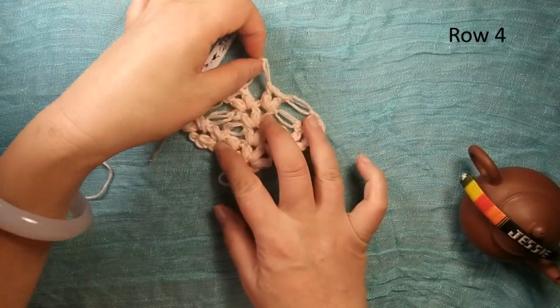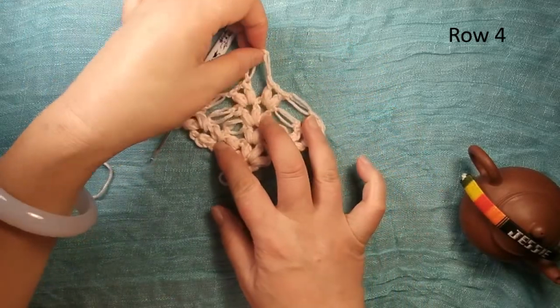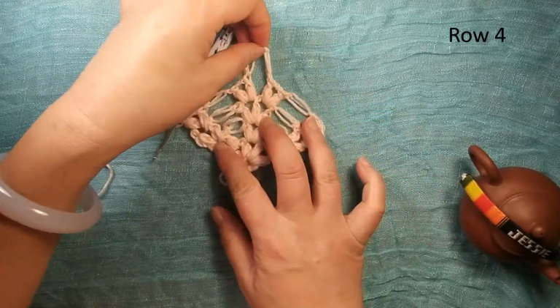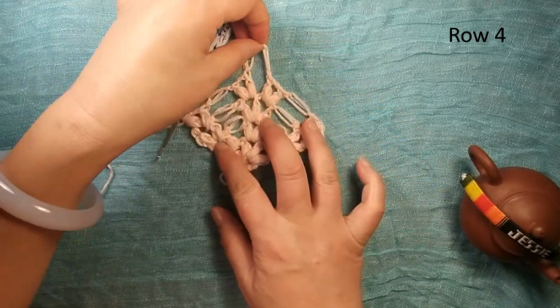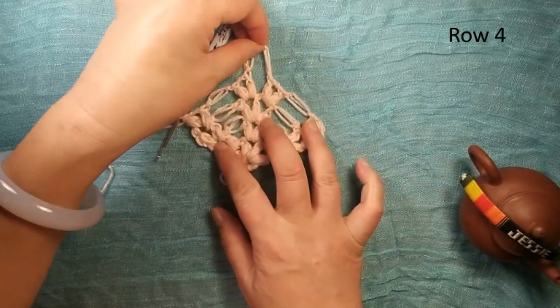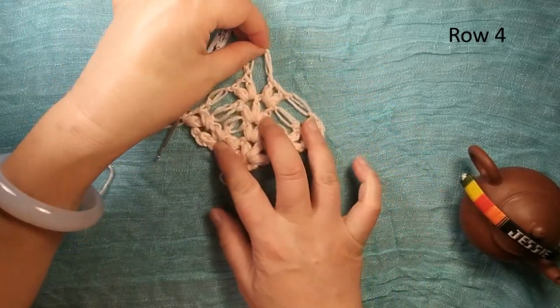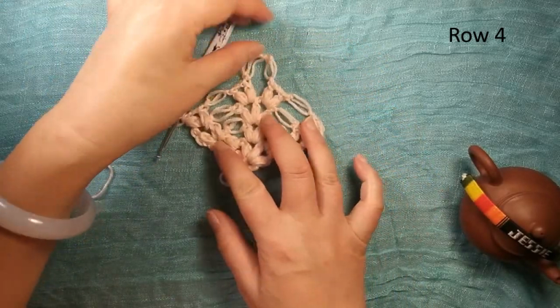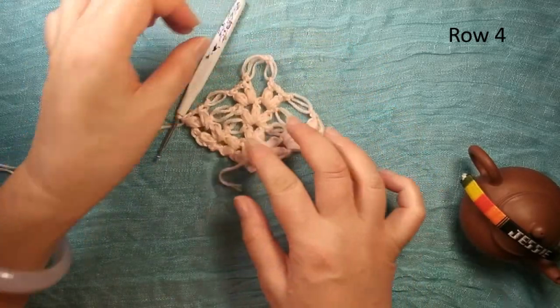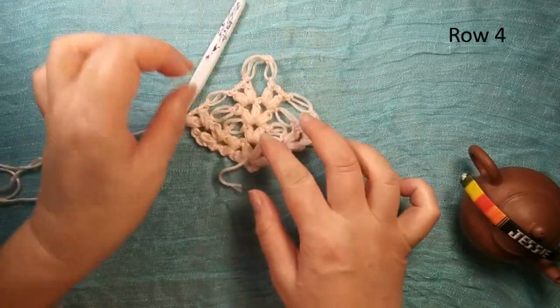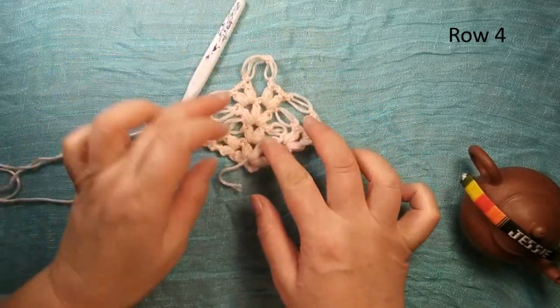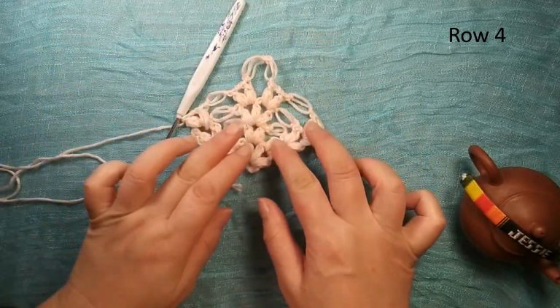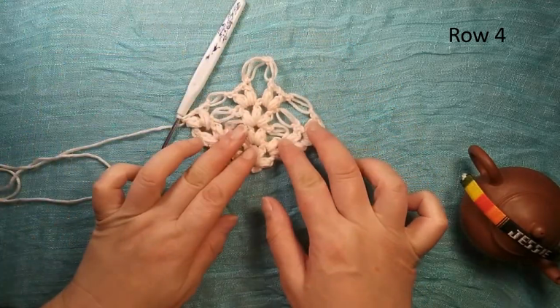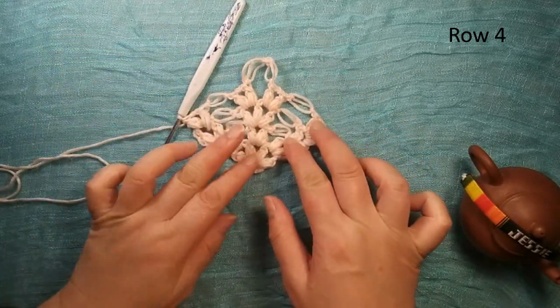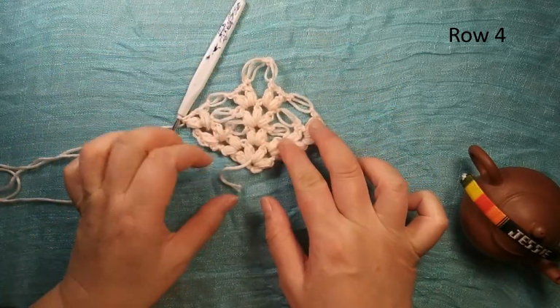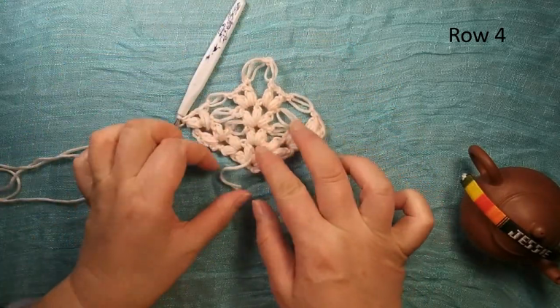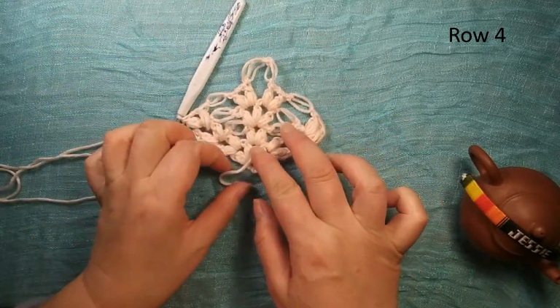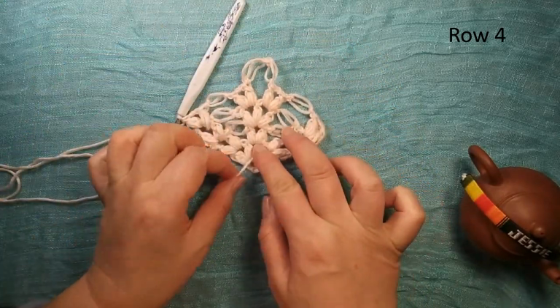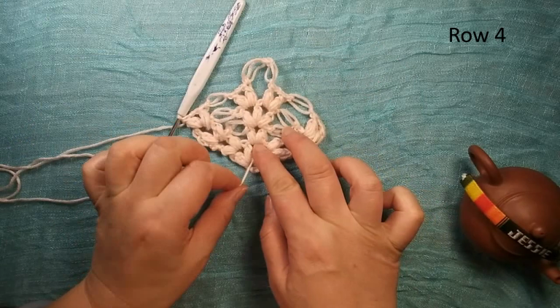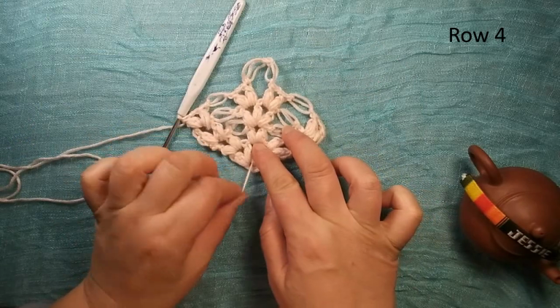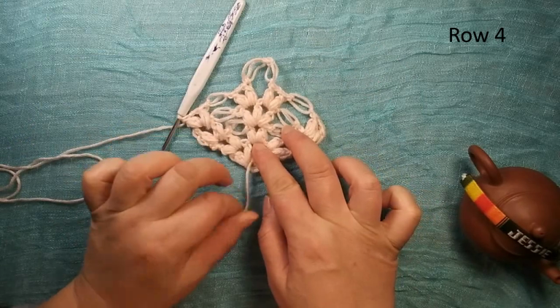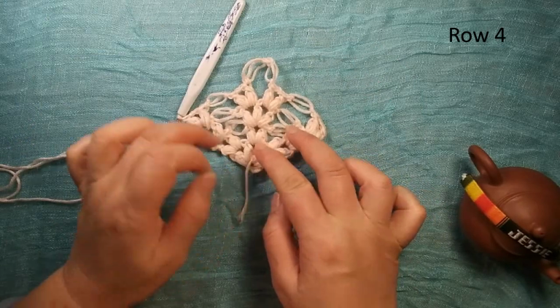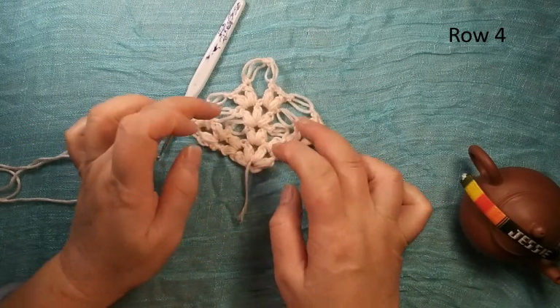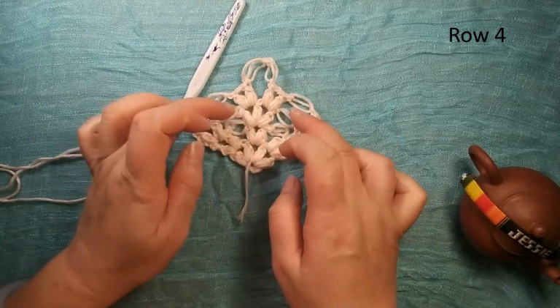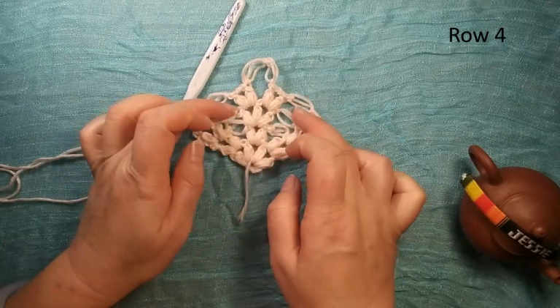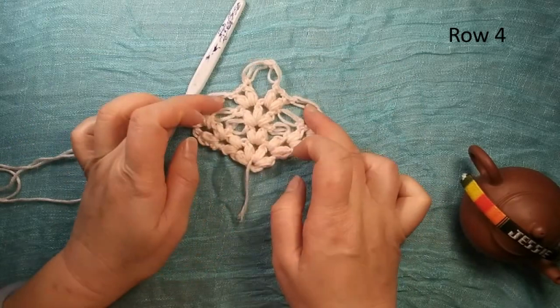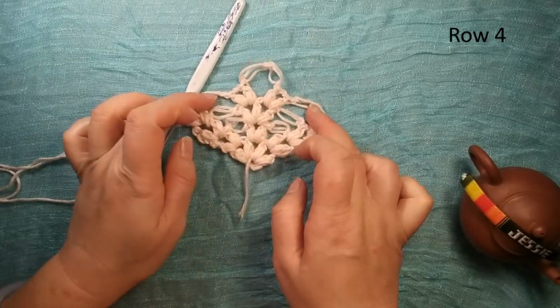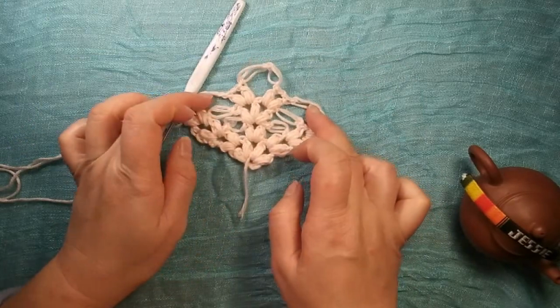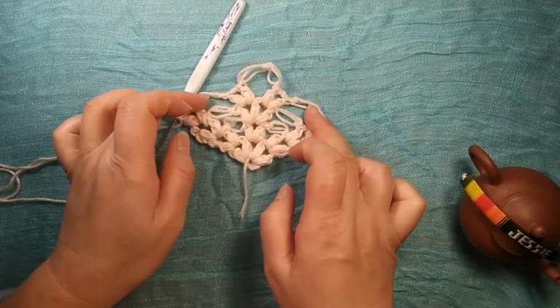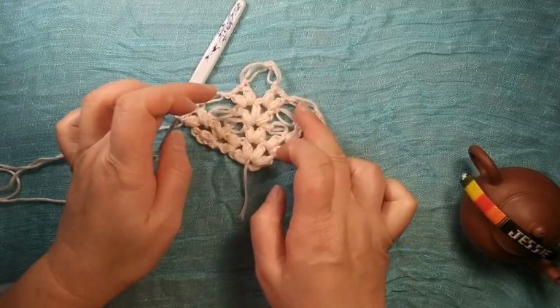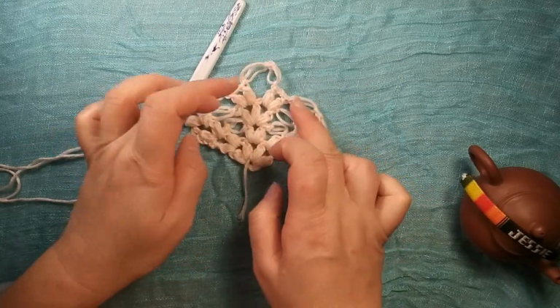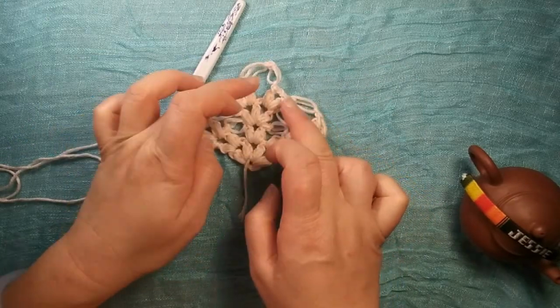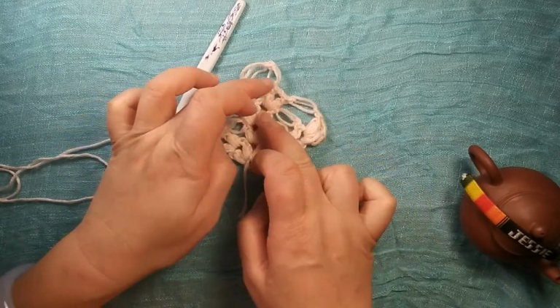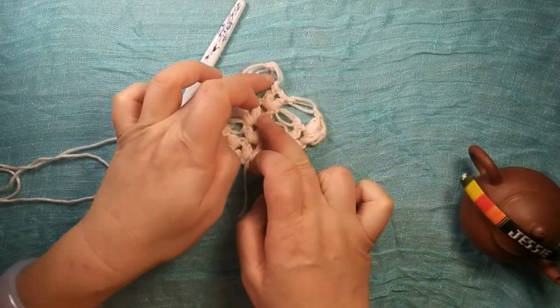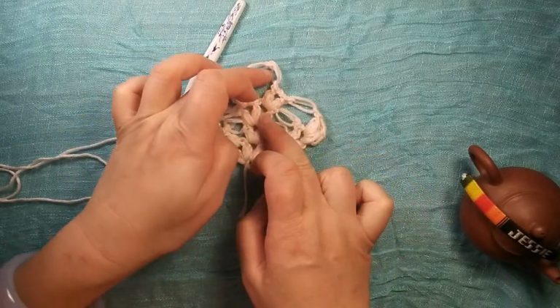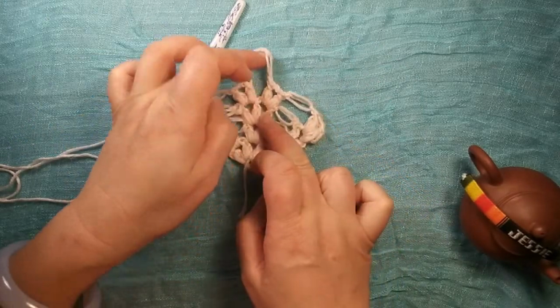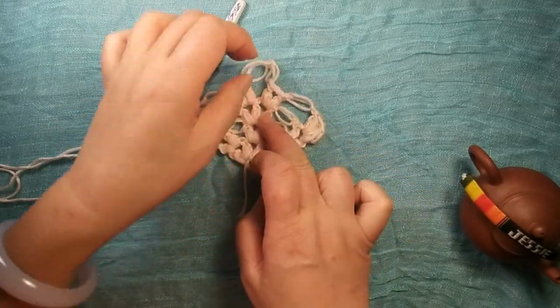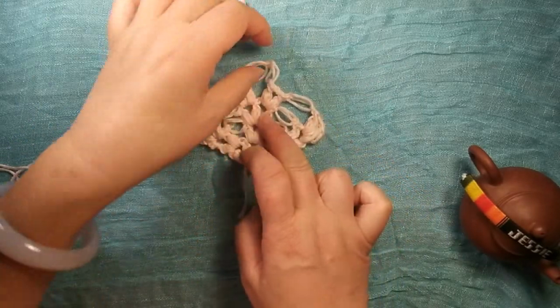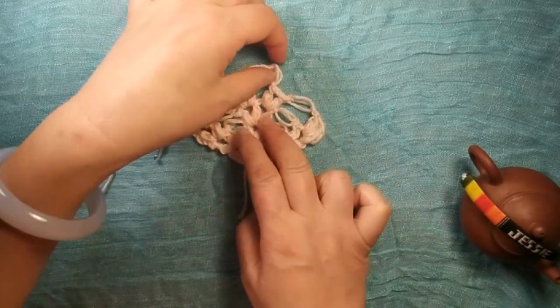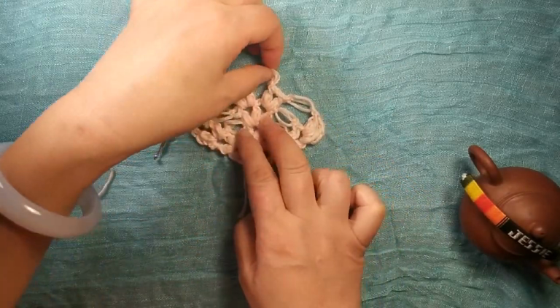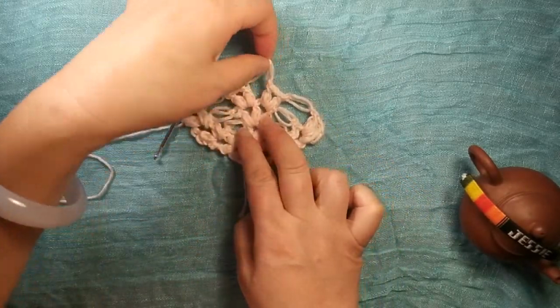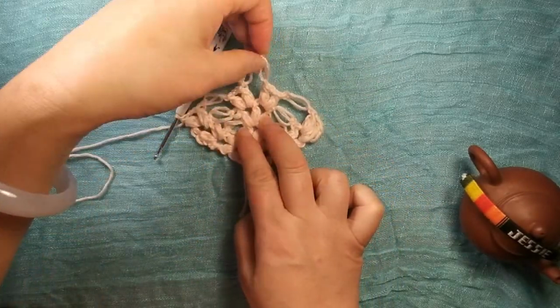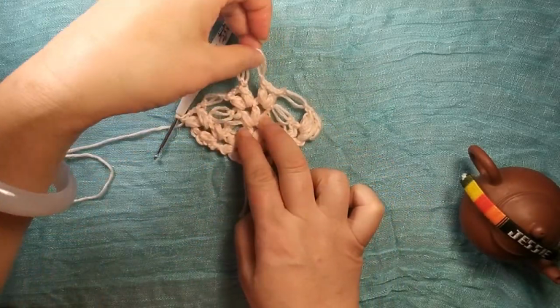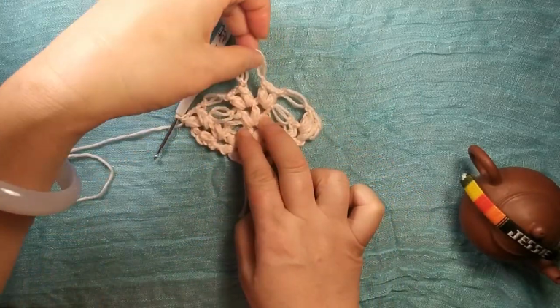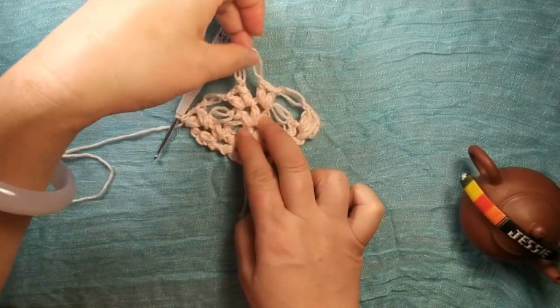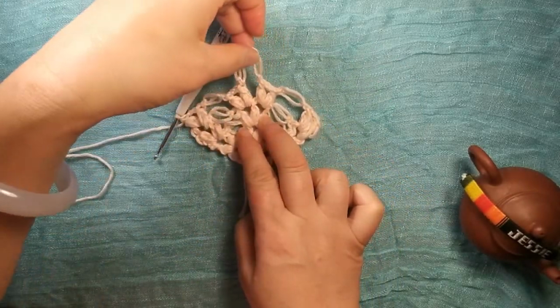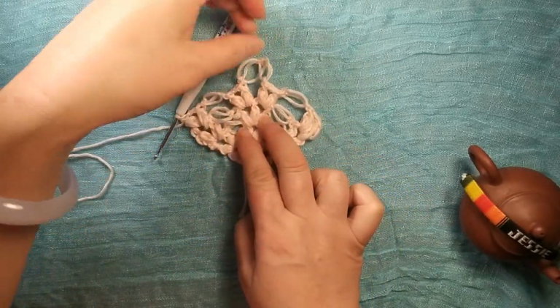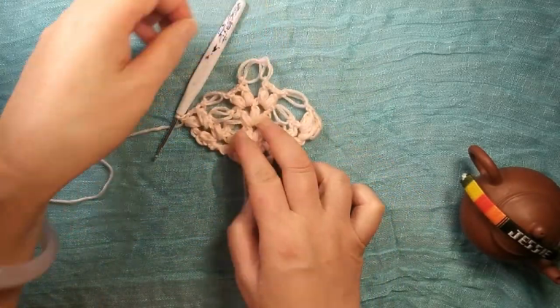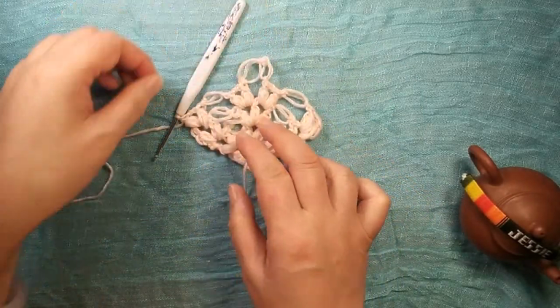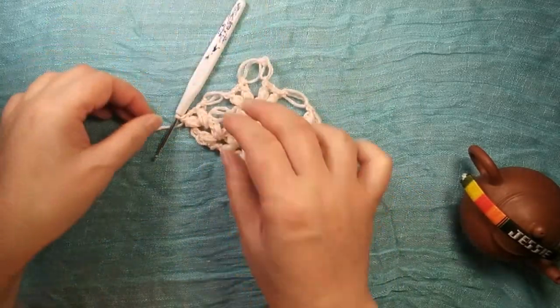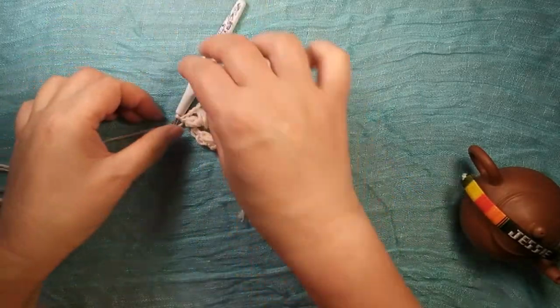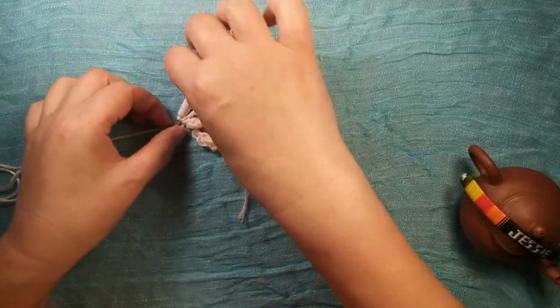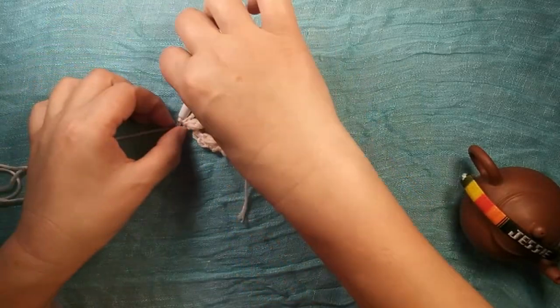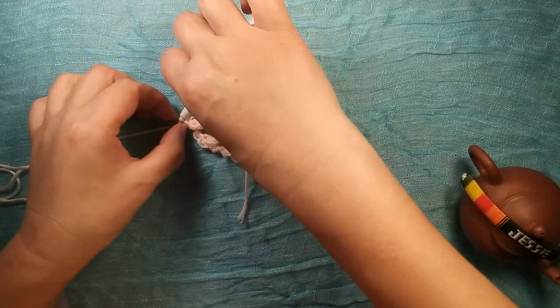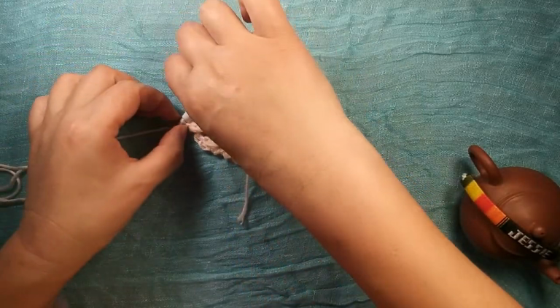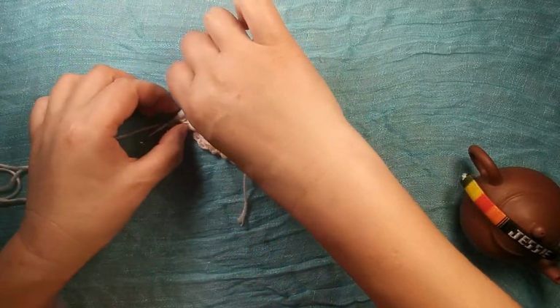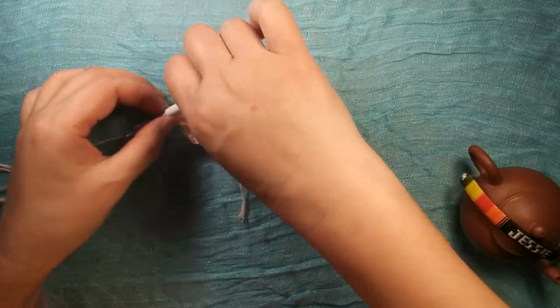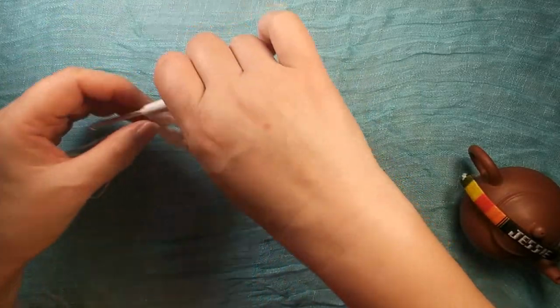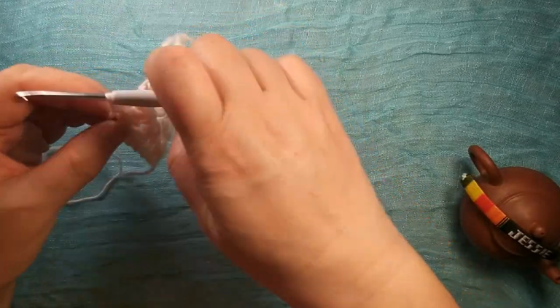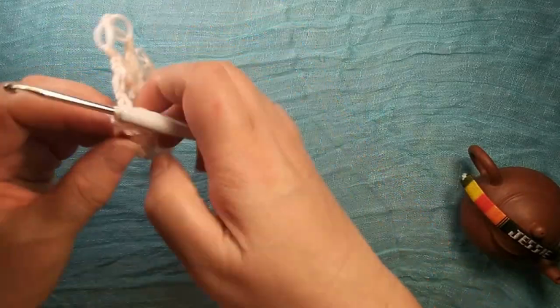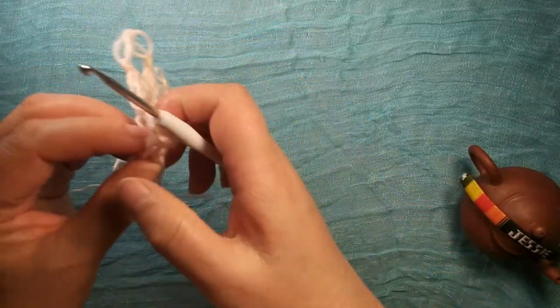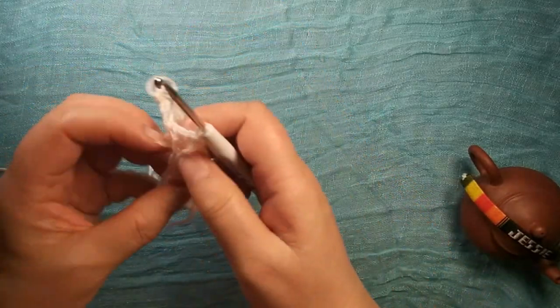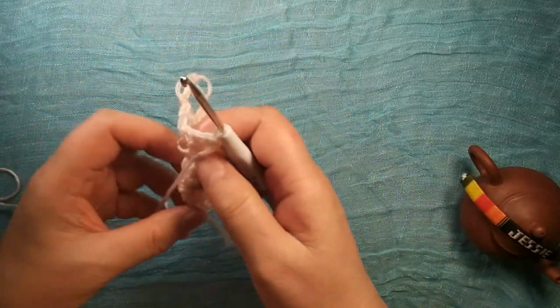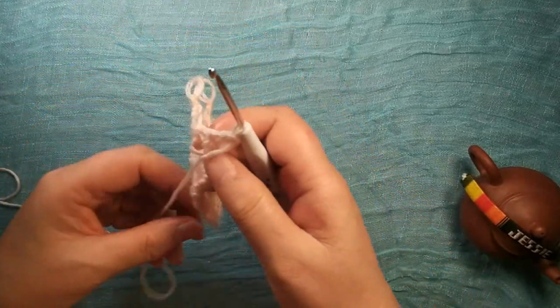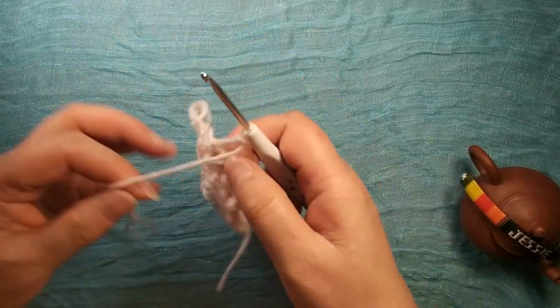So here is row four — we finish. Should be like this: only here we have two. Turn over.